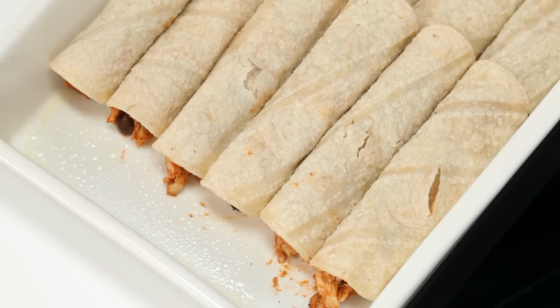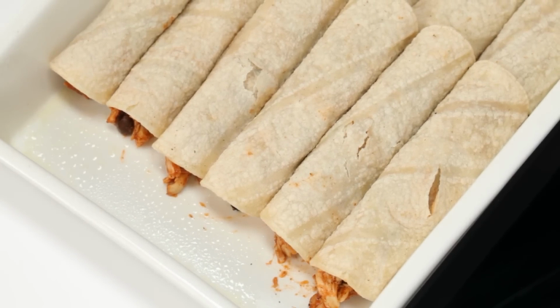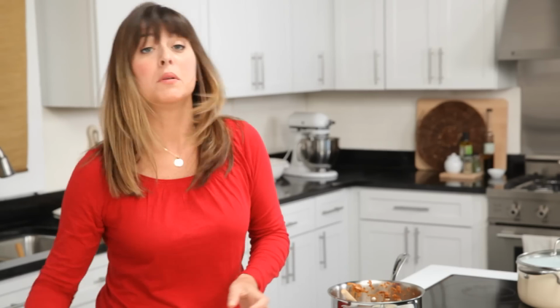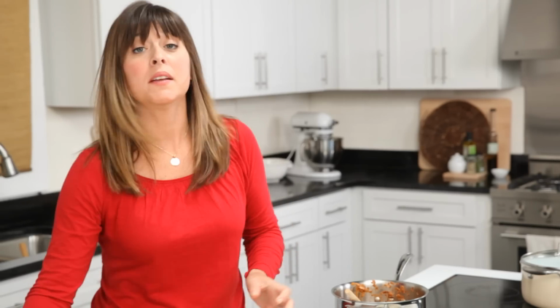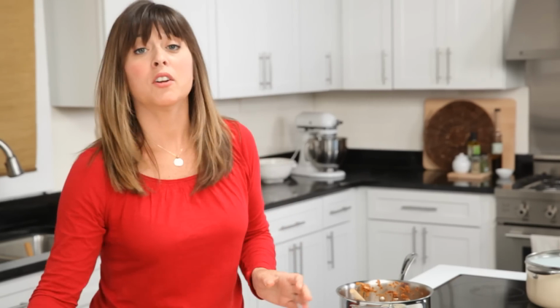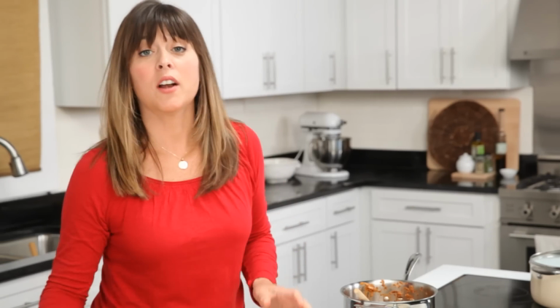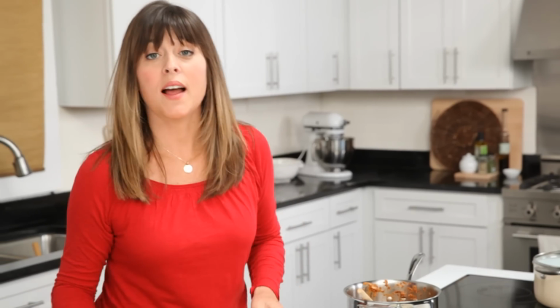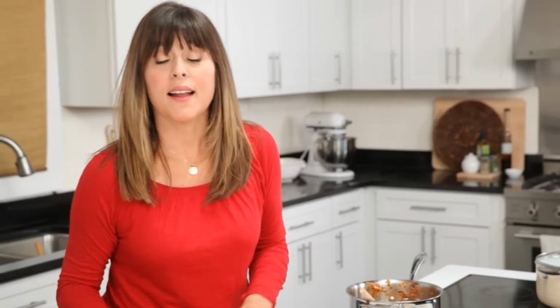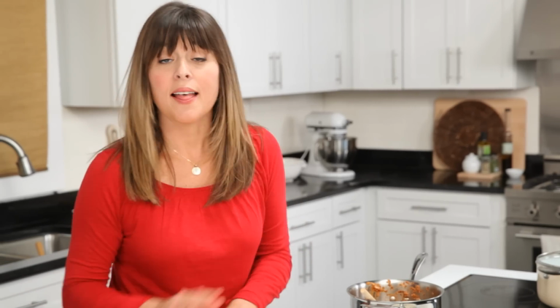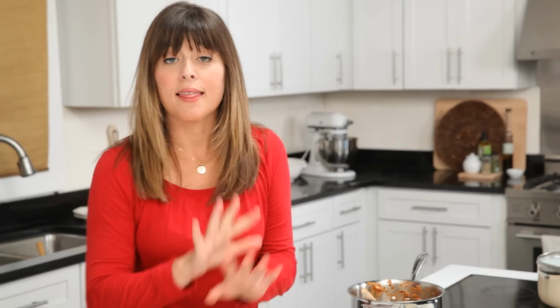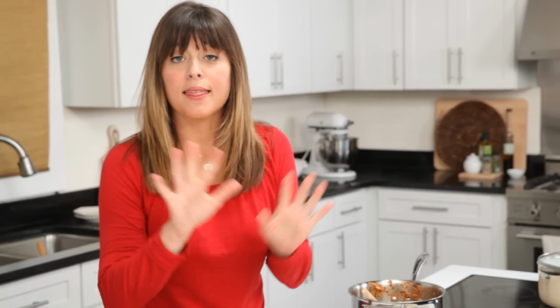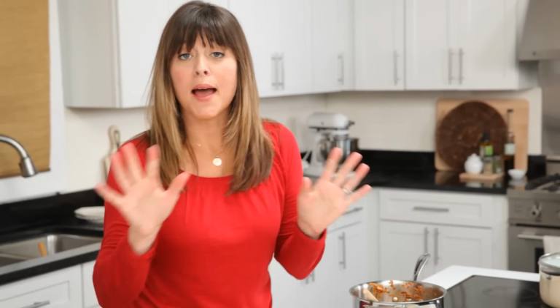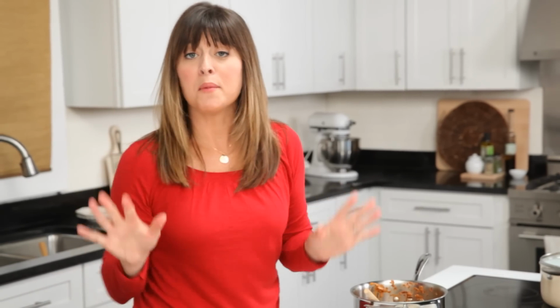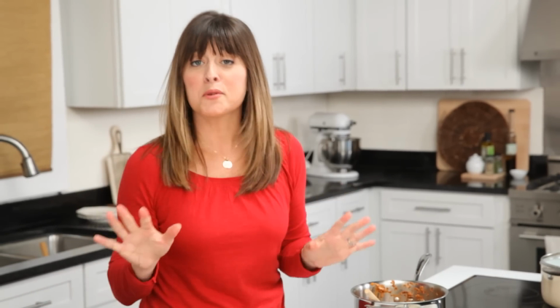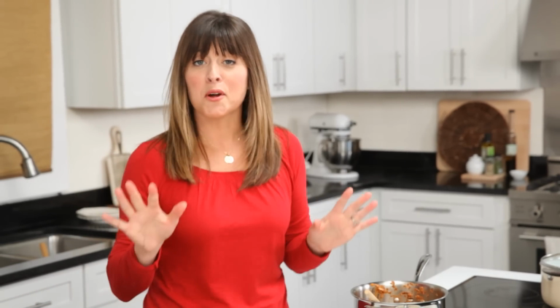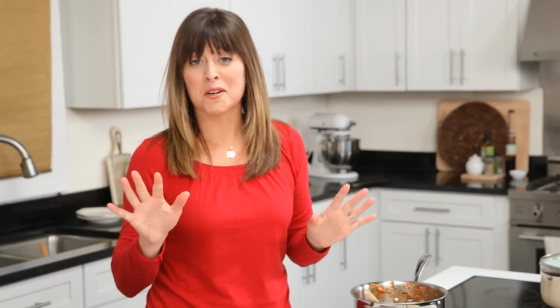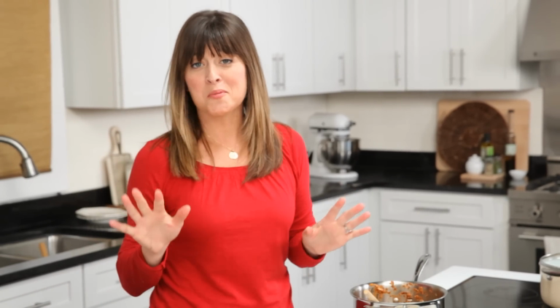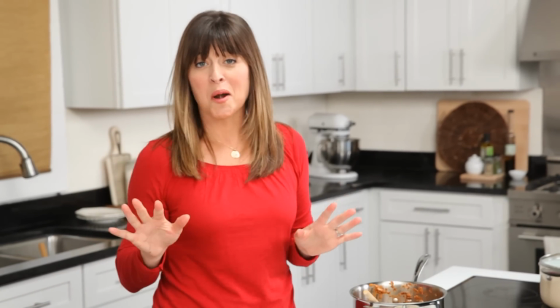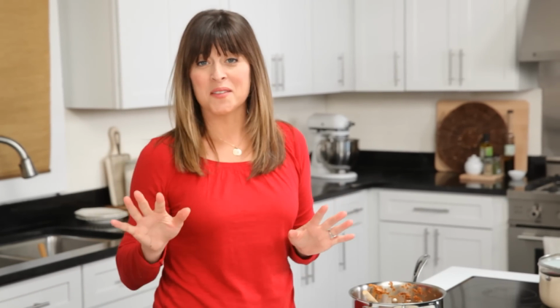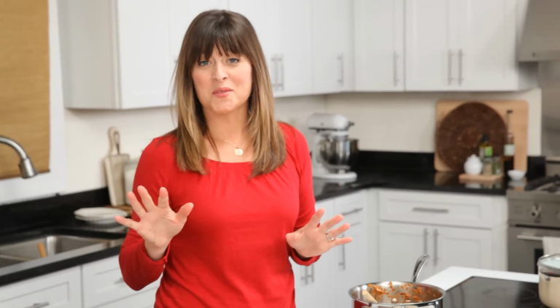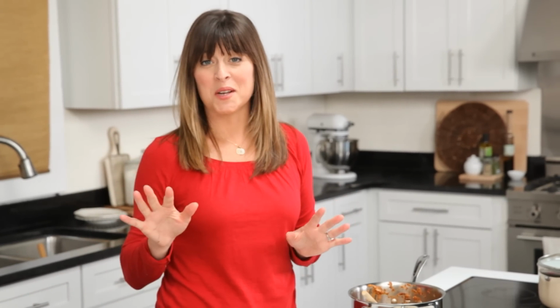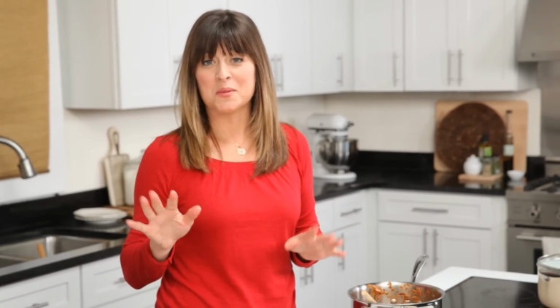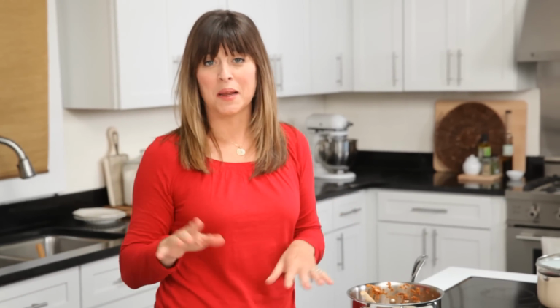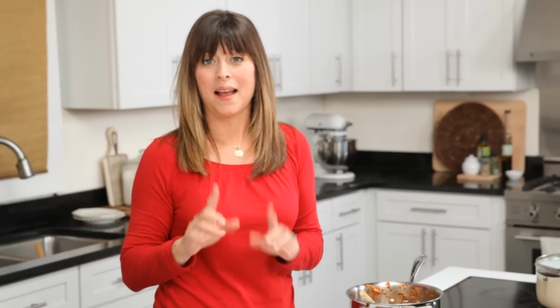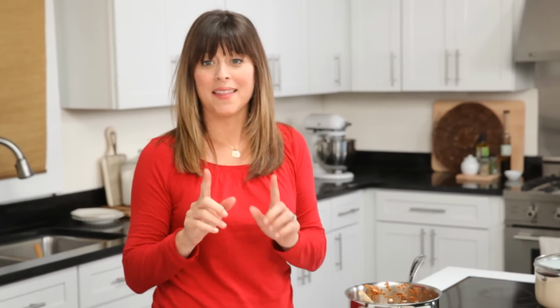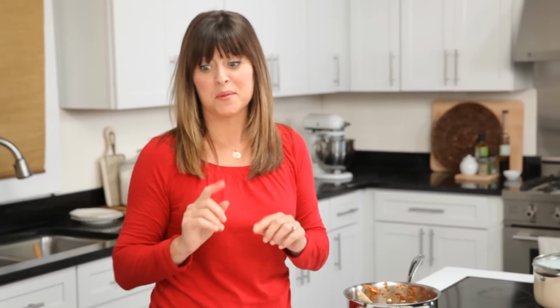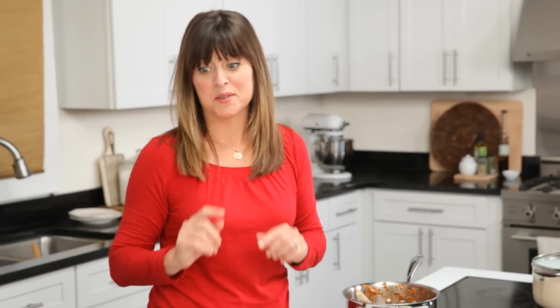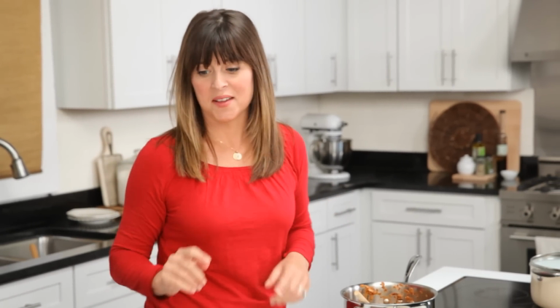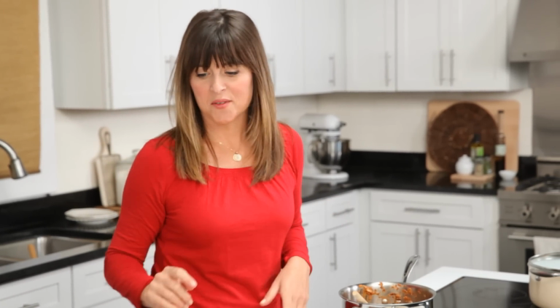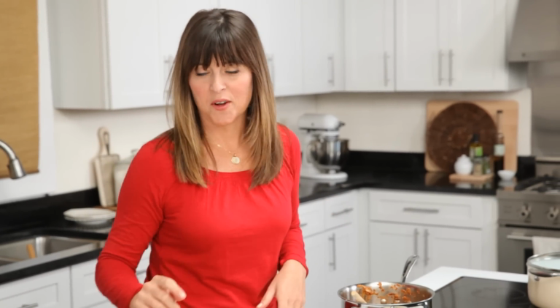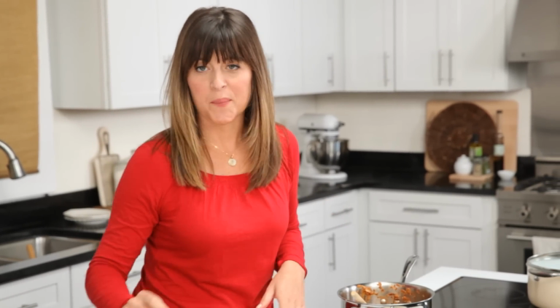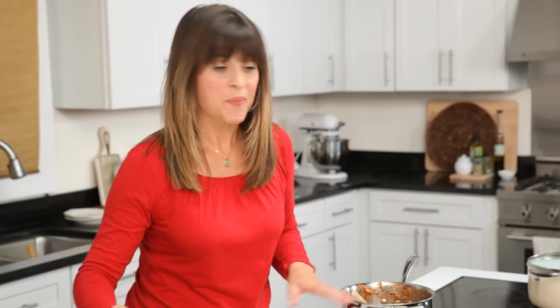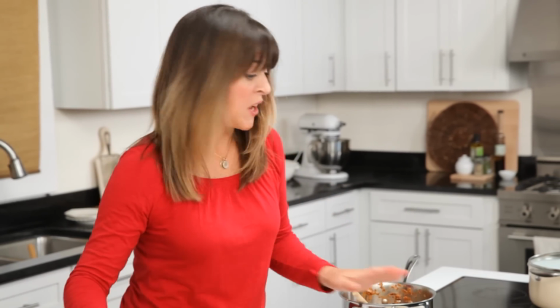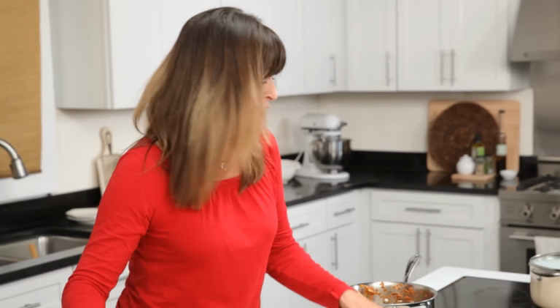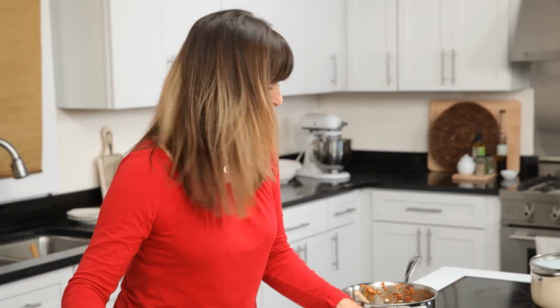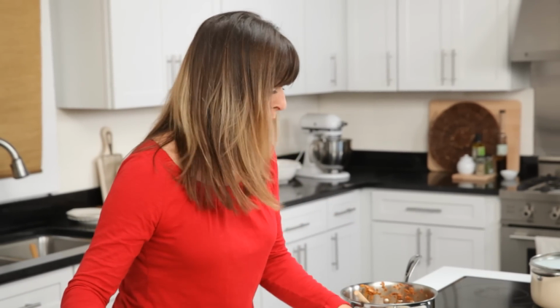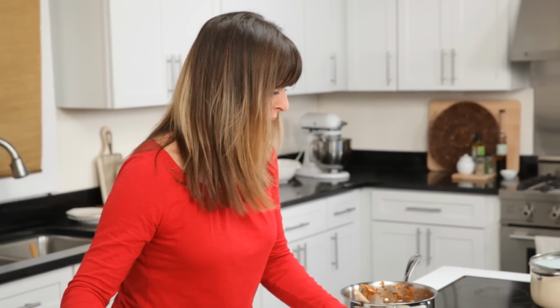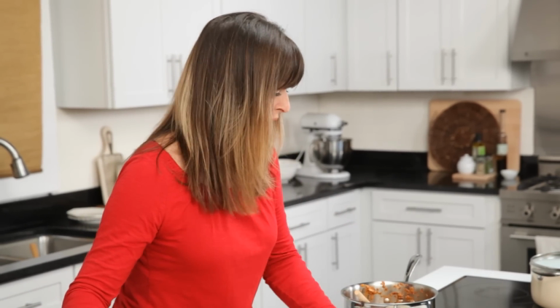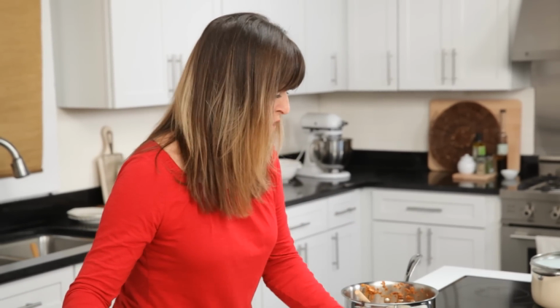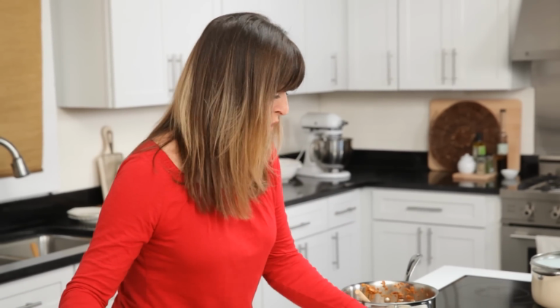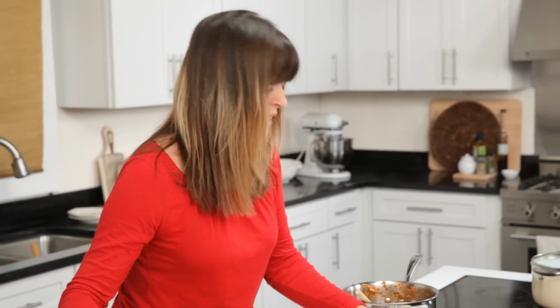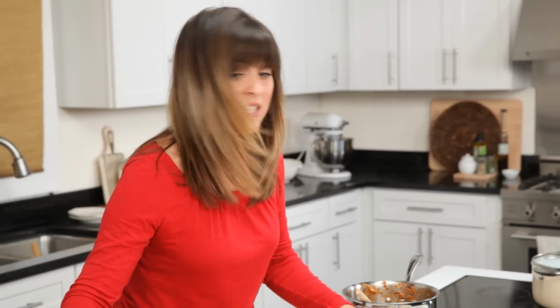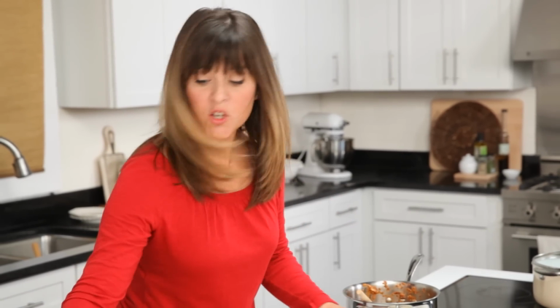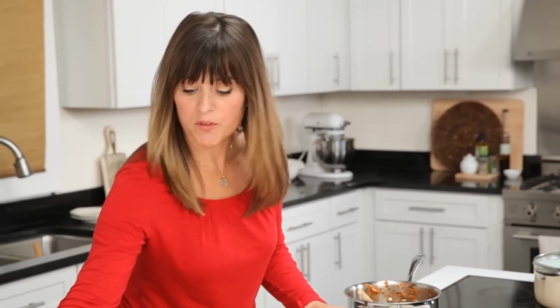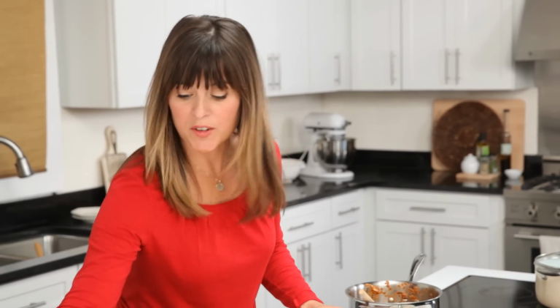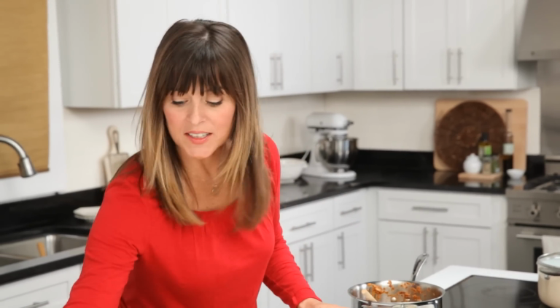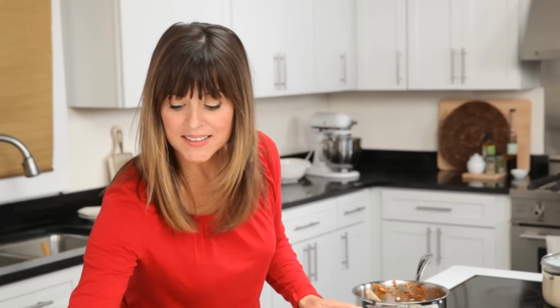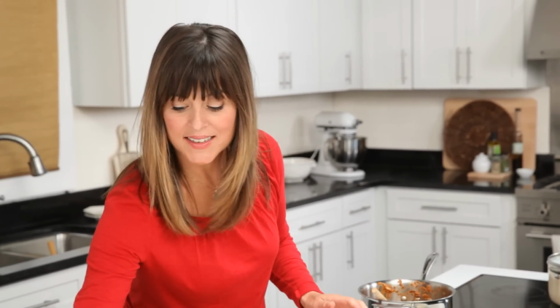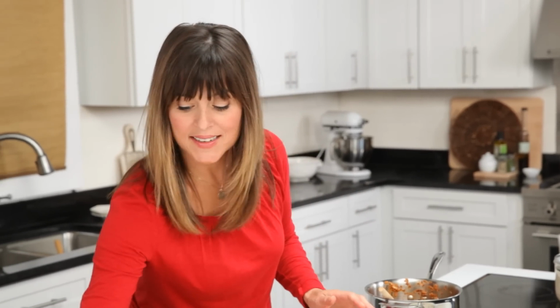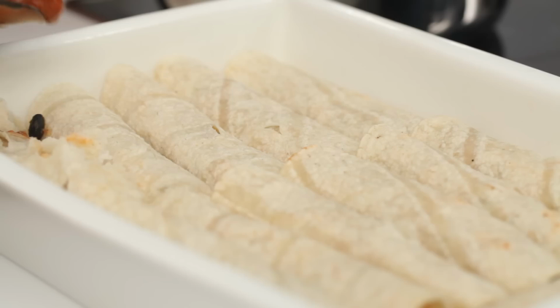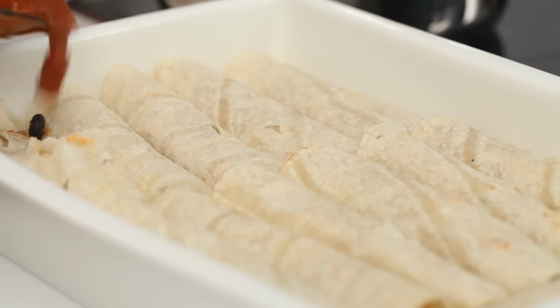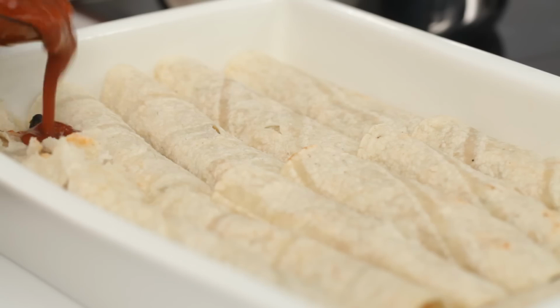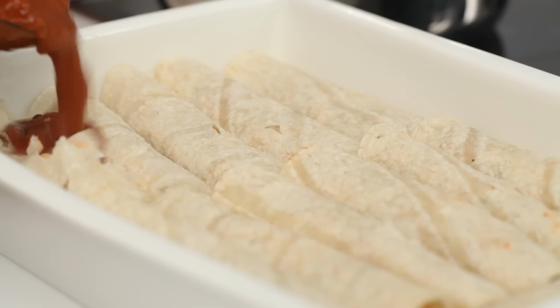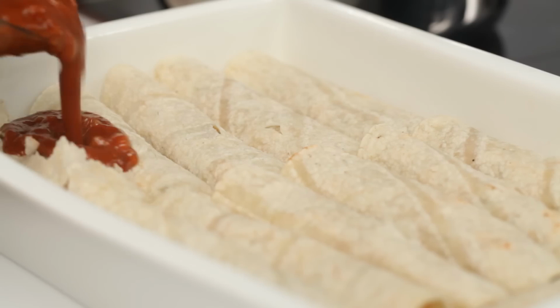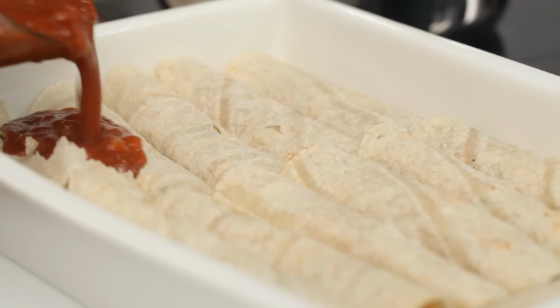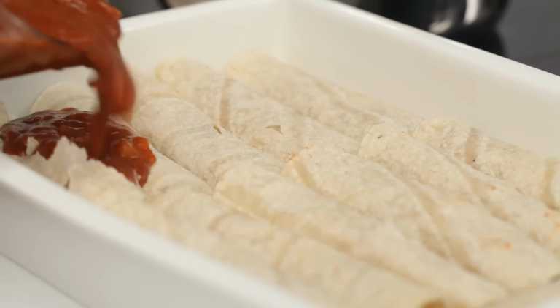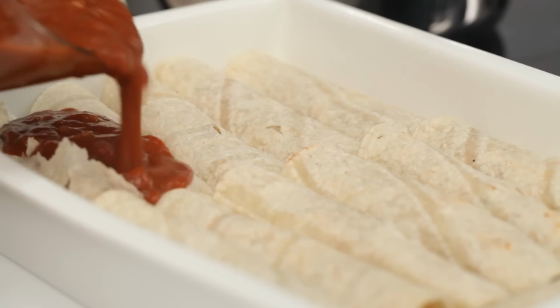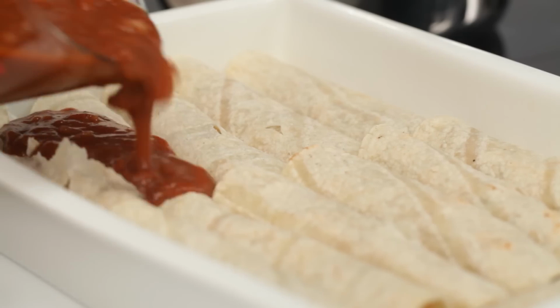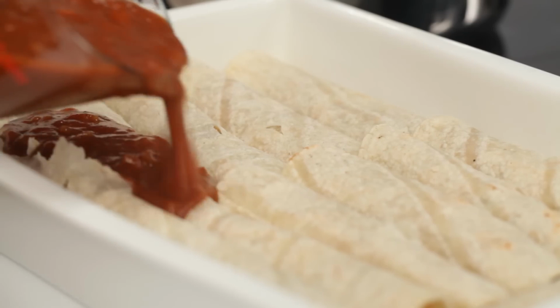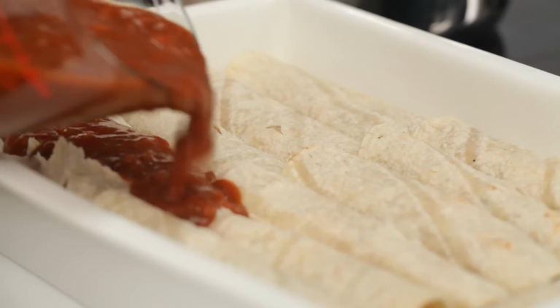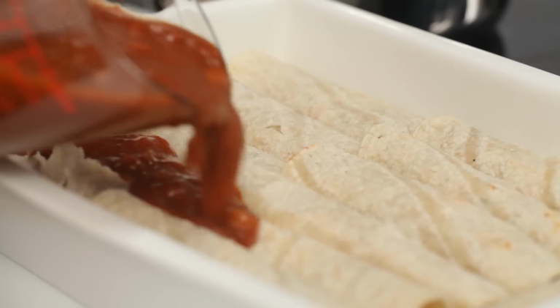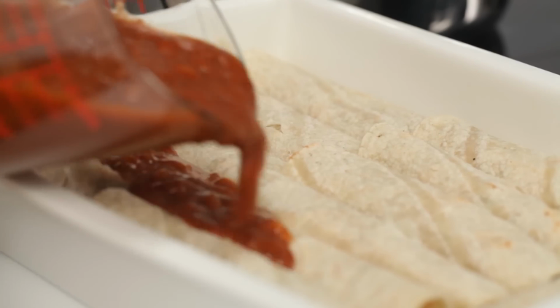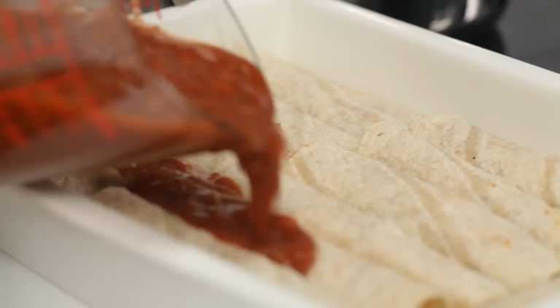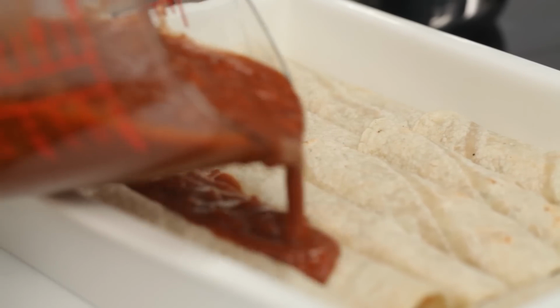Believe it or not, that was the hardest part of this recipe, and that was a lot of fun. So my tortillas are filled — now it's time to put the sauce on.